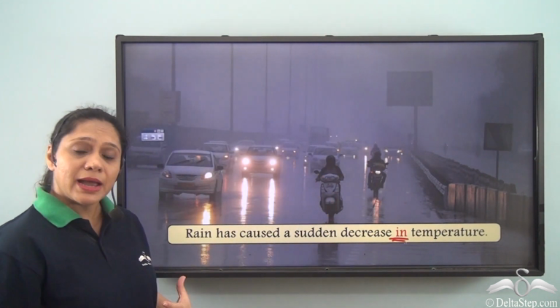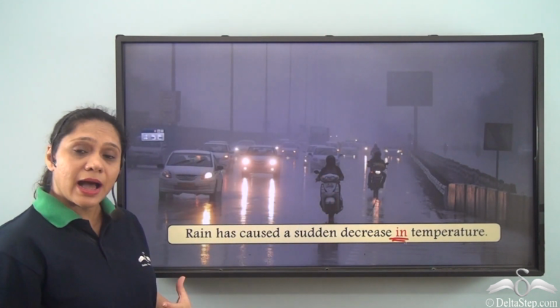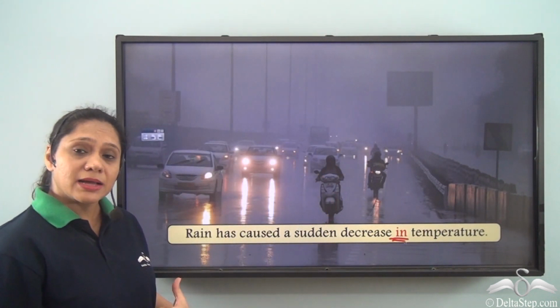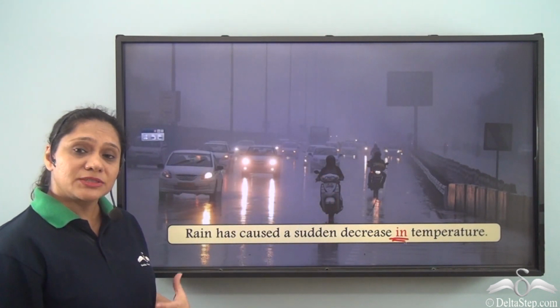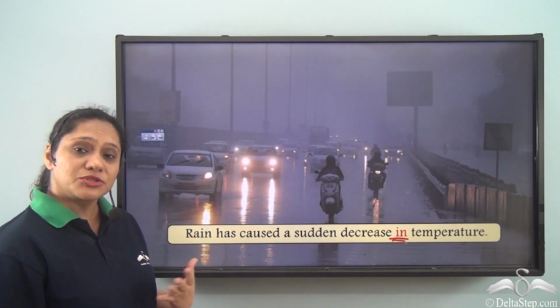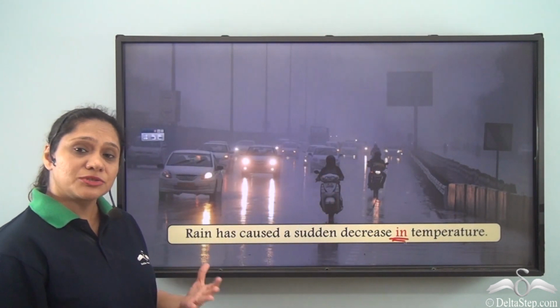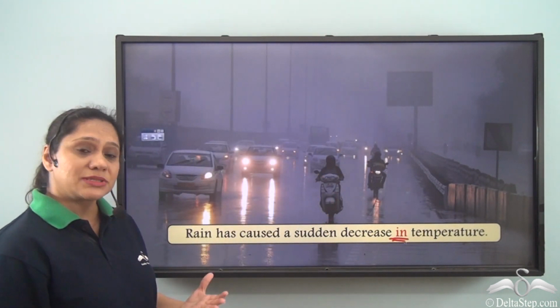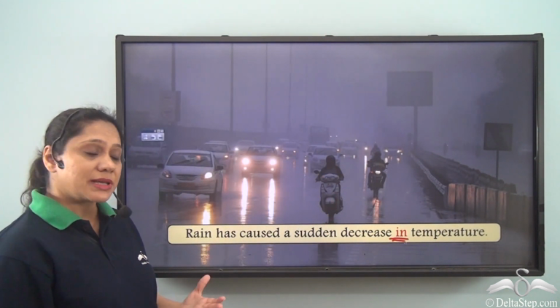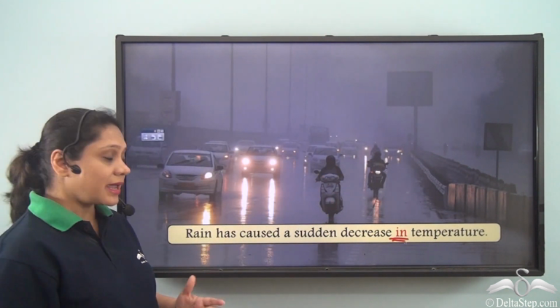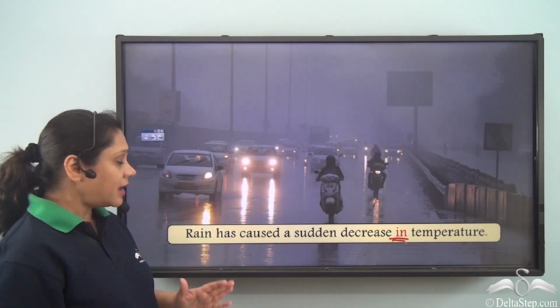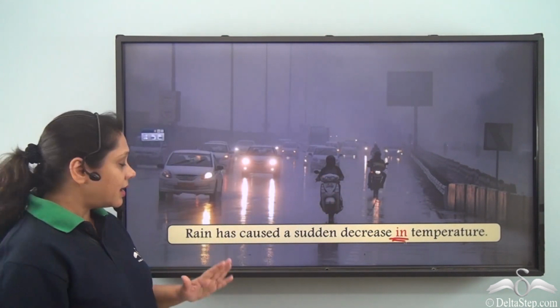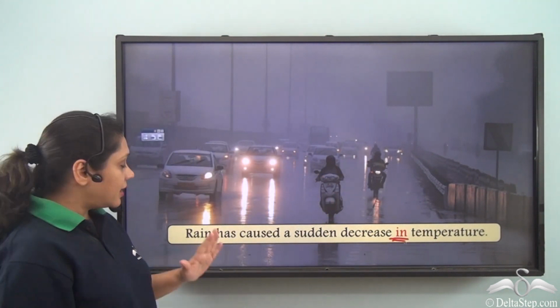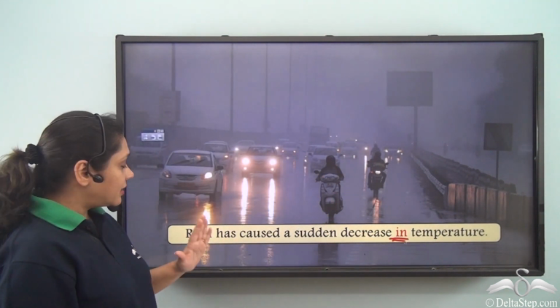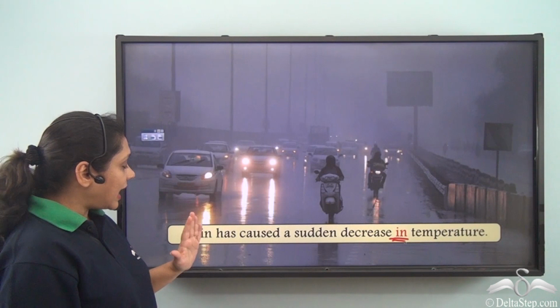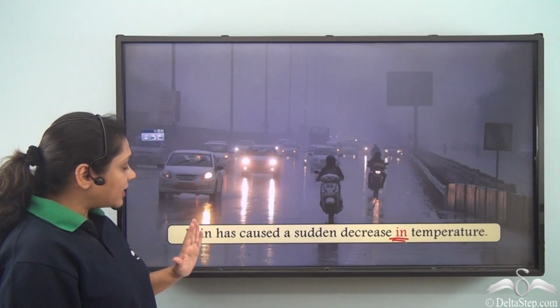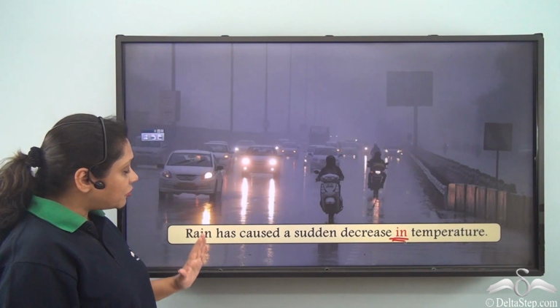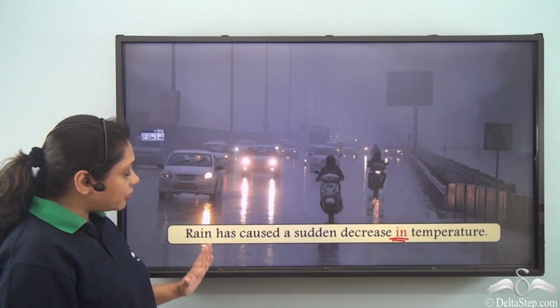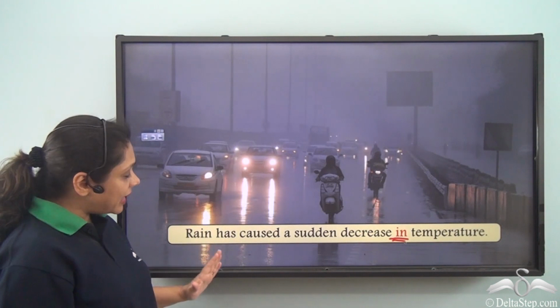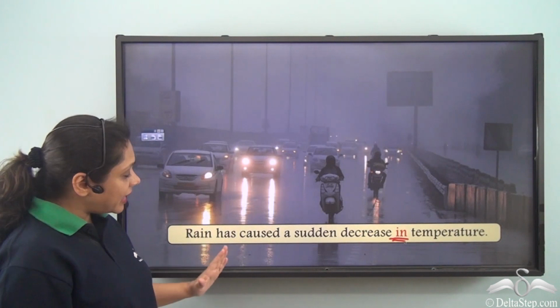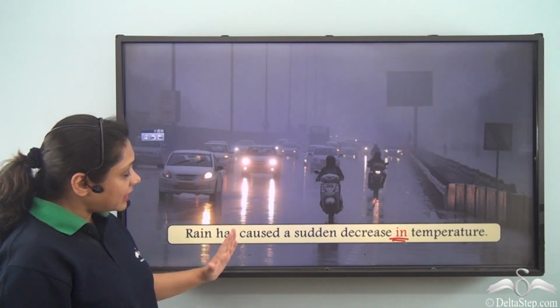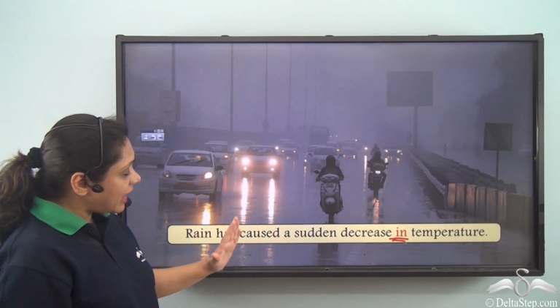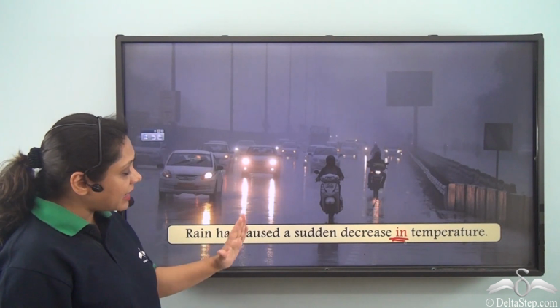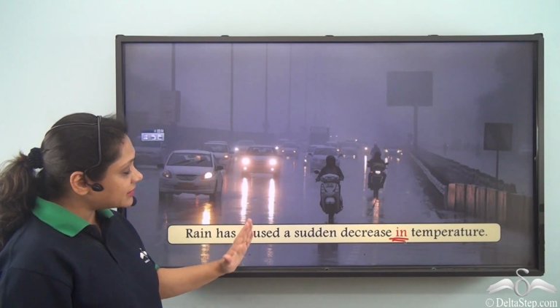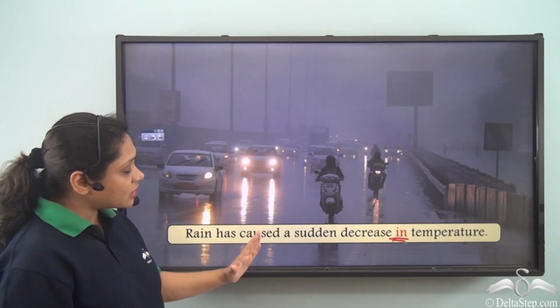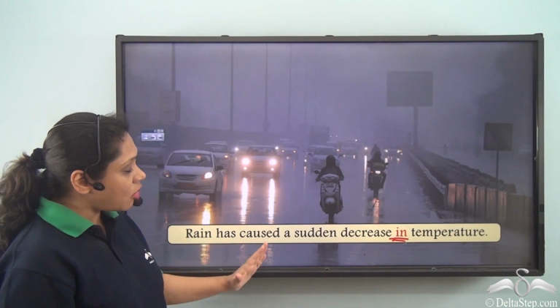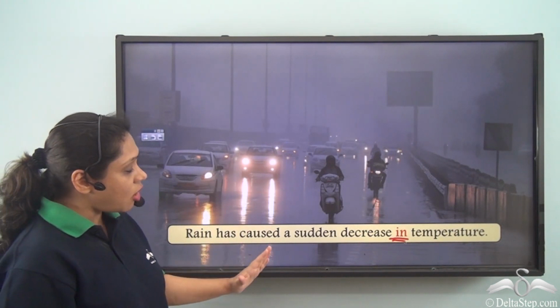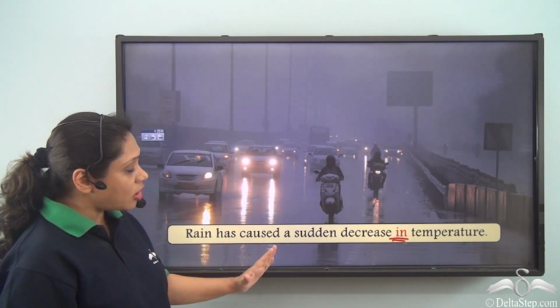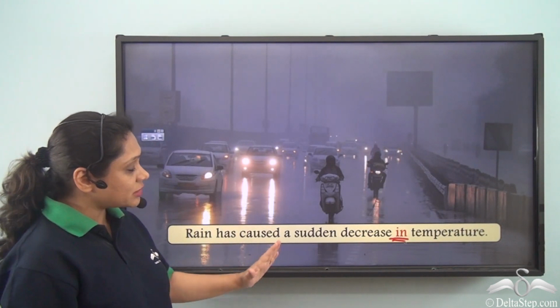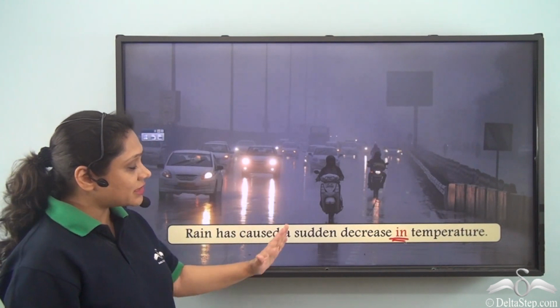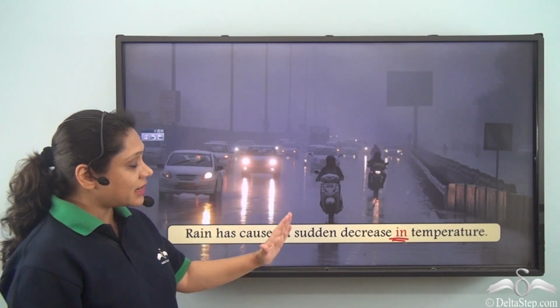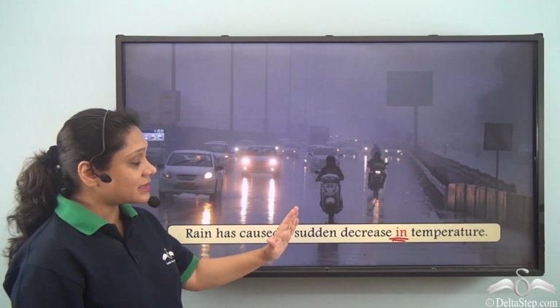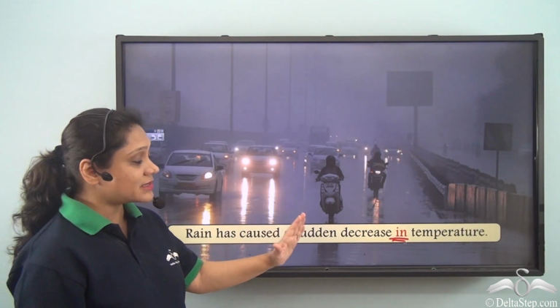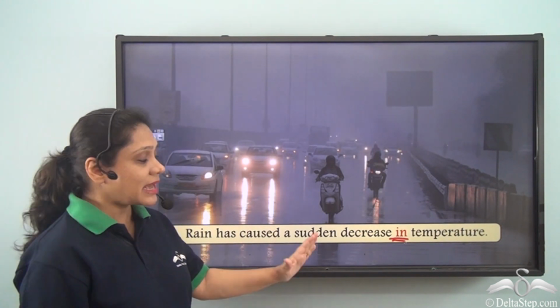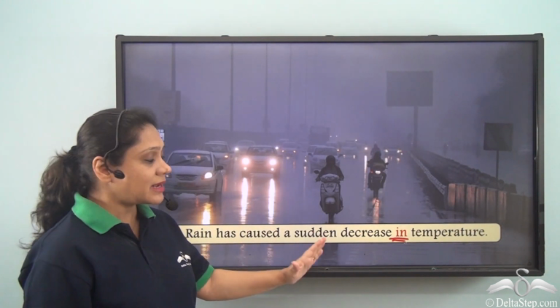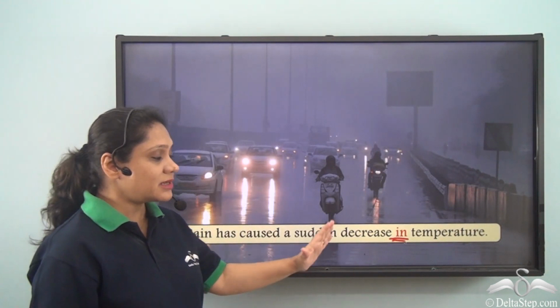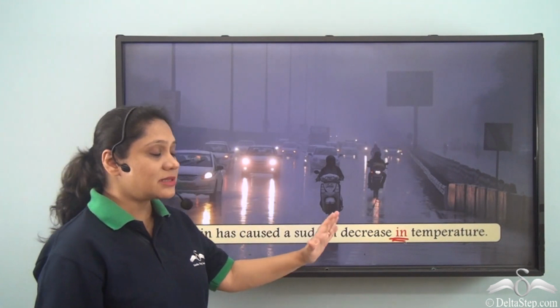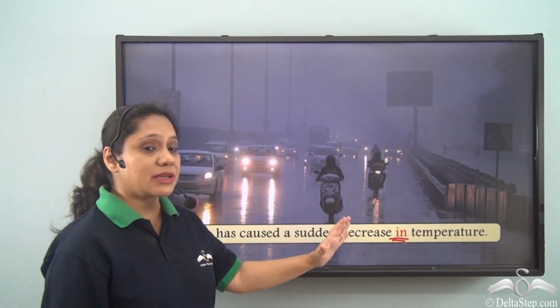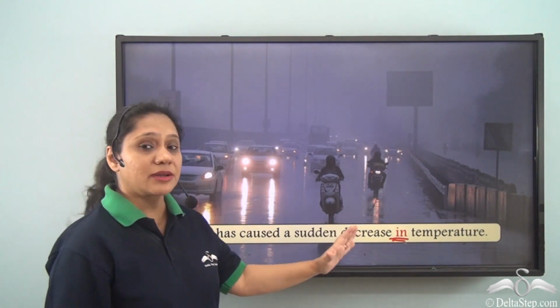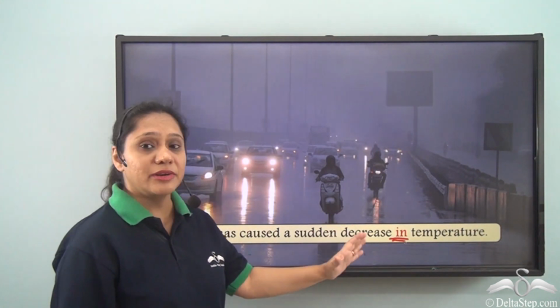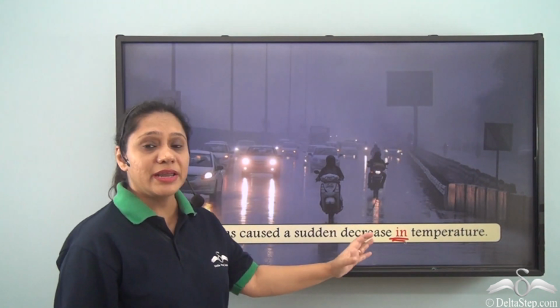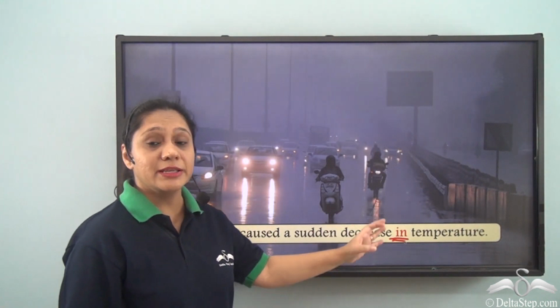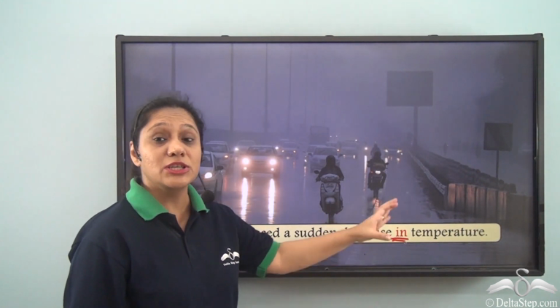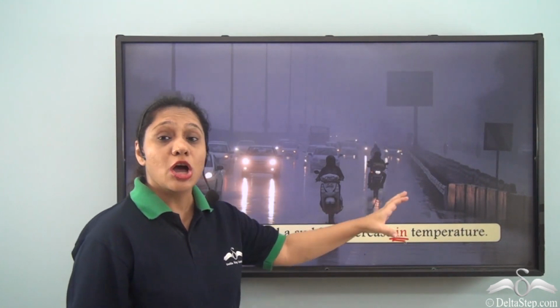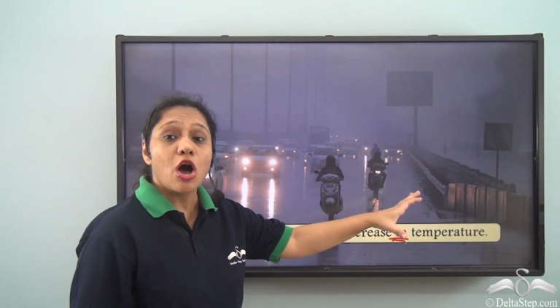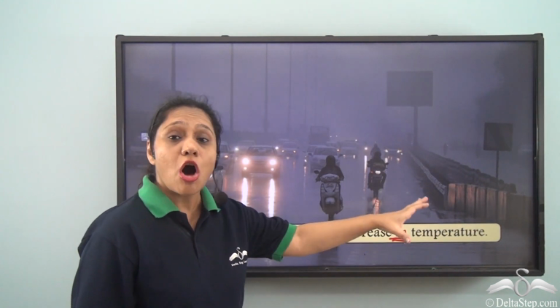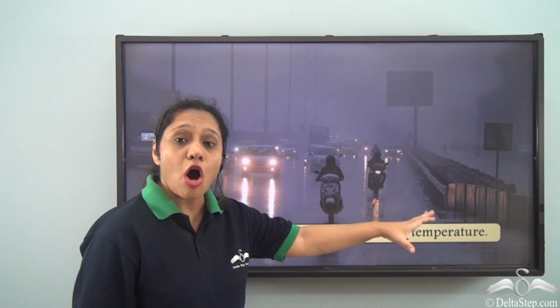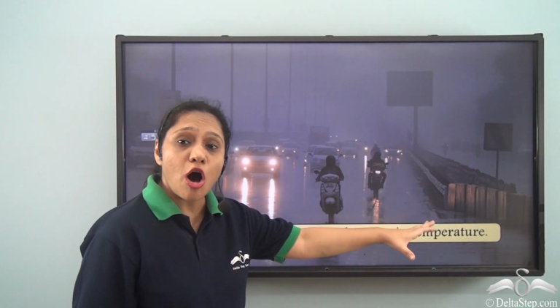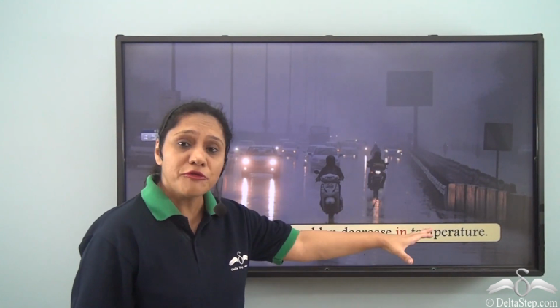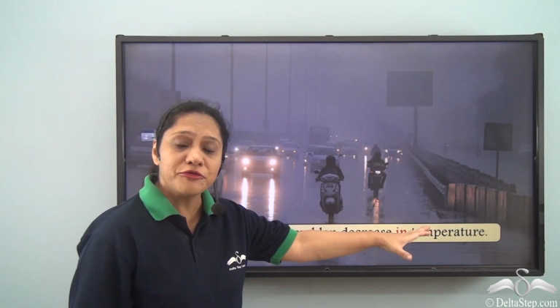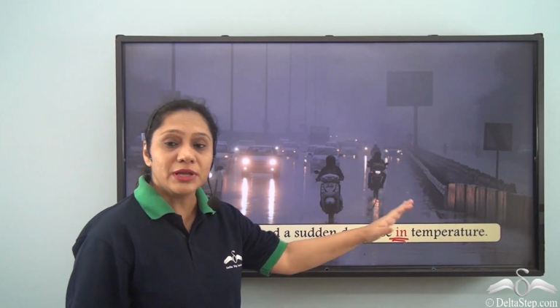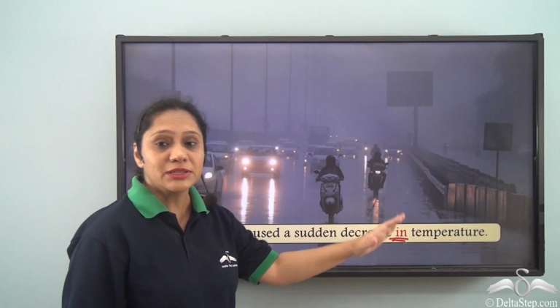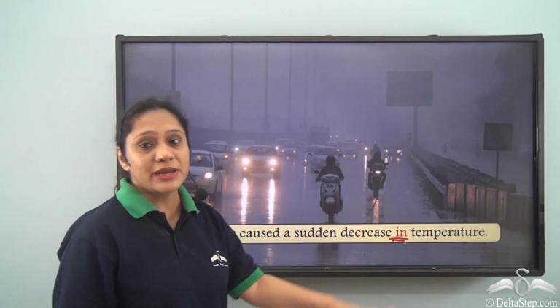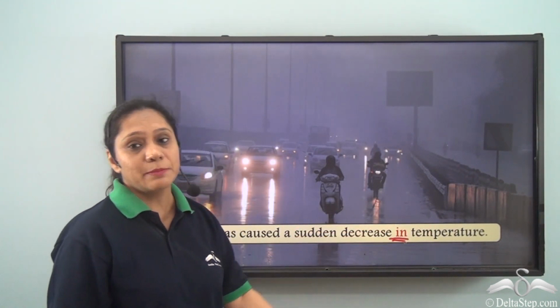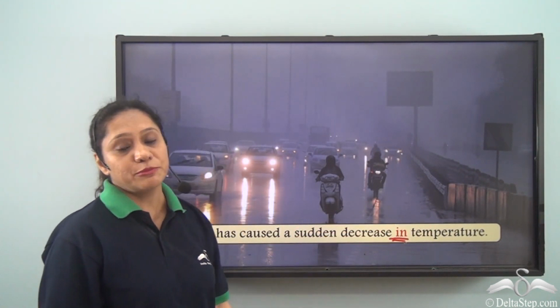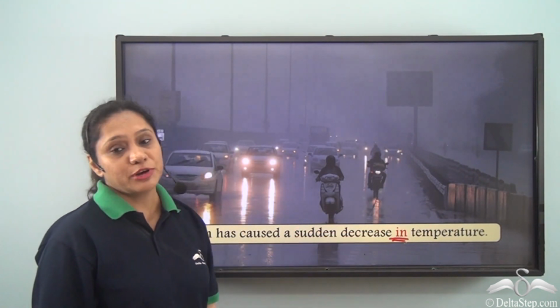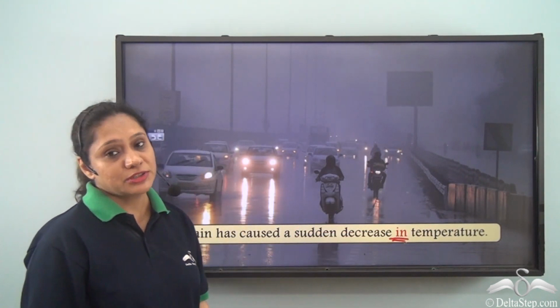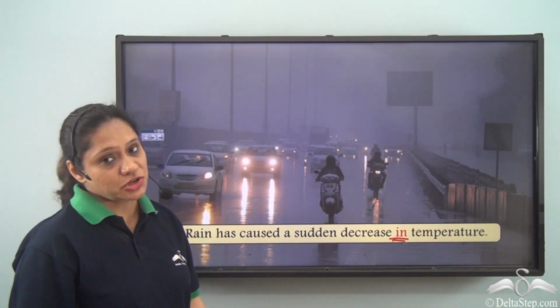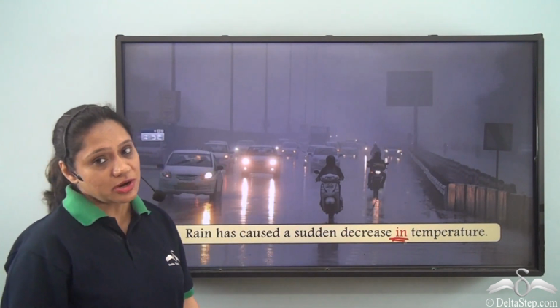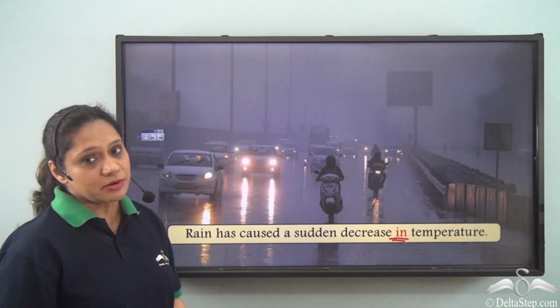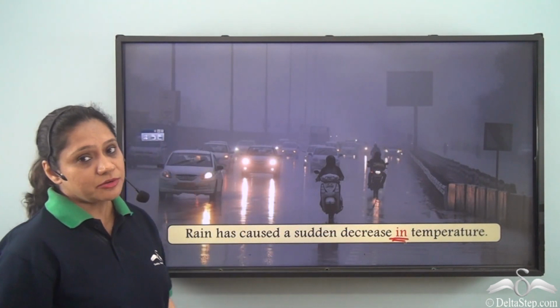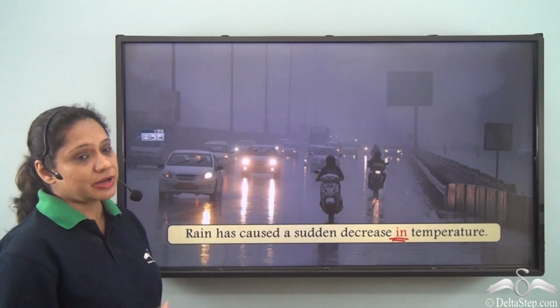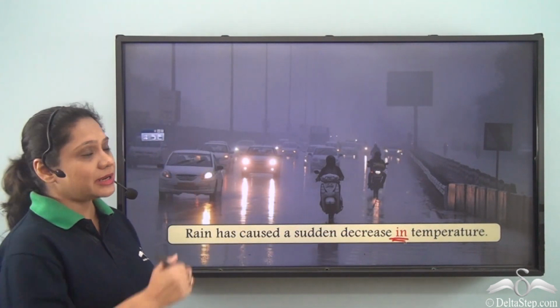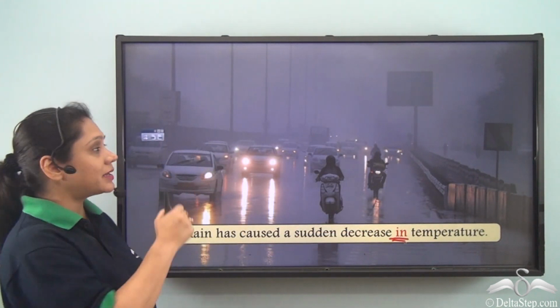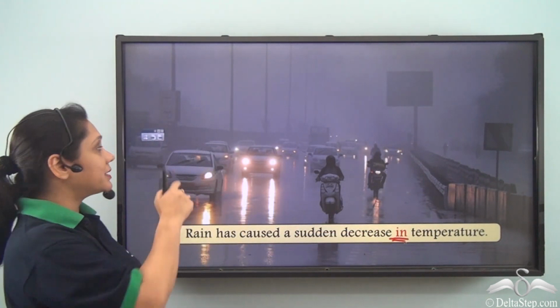Rain has caused a sudden decrease in temperature. The preposition 'in' is helping us to say that rain has caused a sudden decrease of the temperature readings.